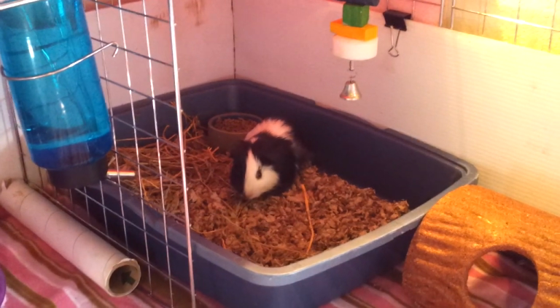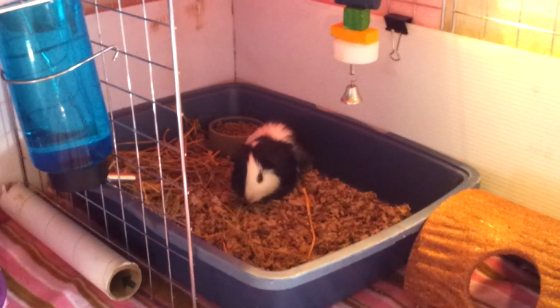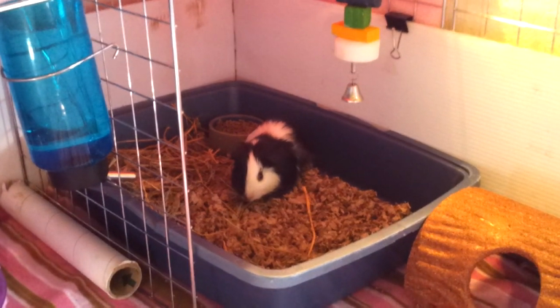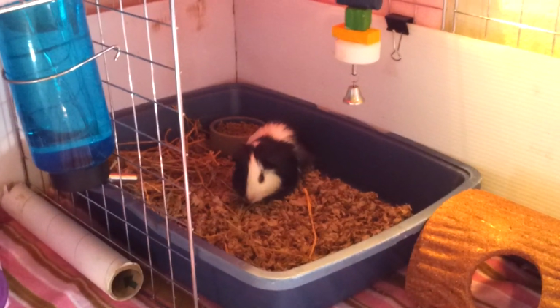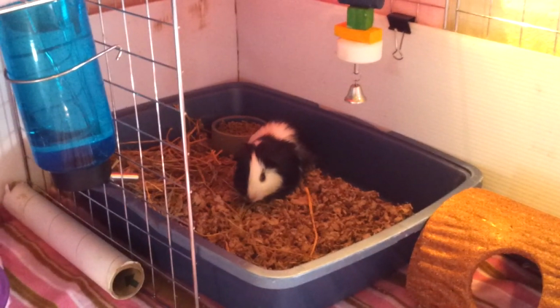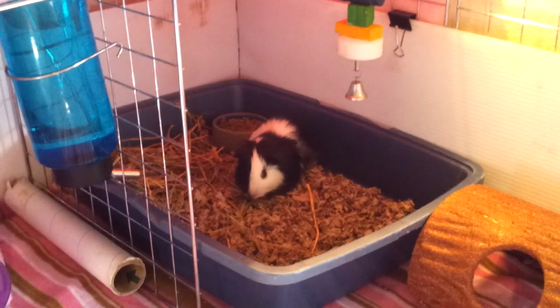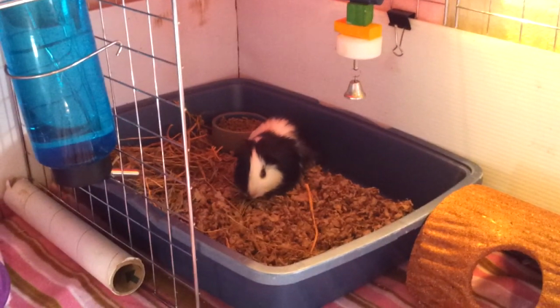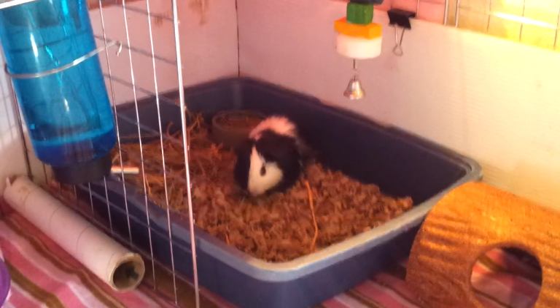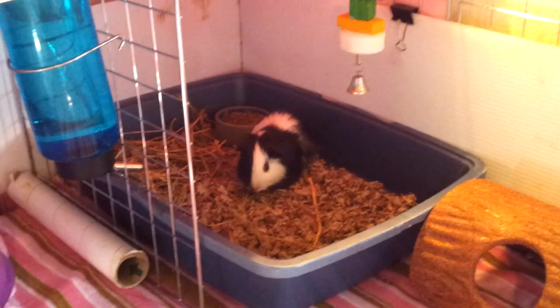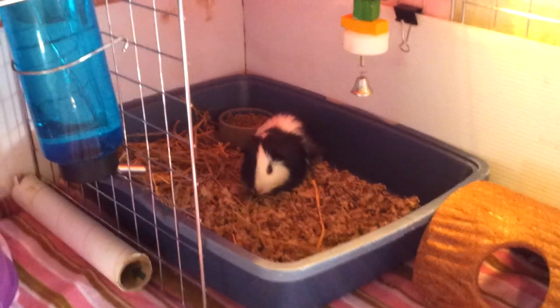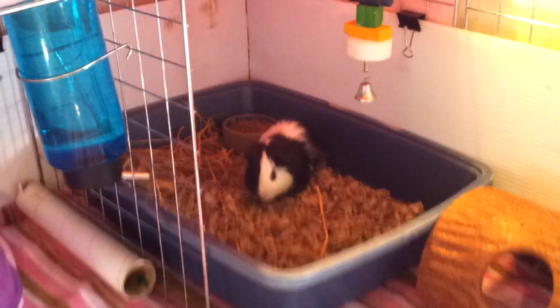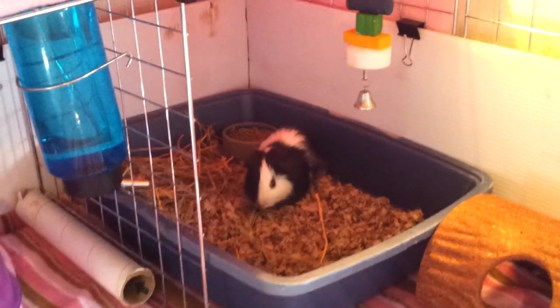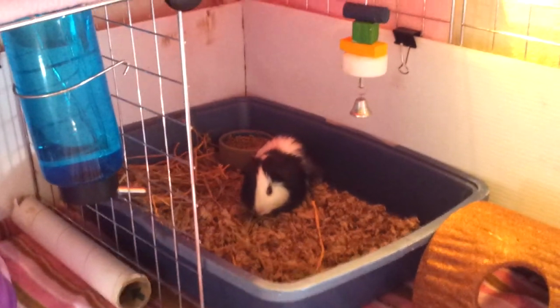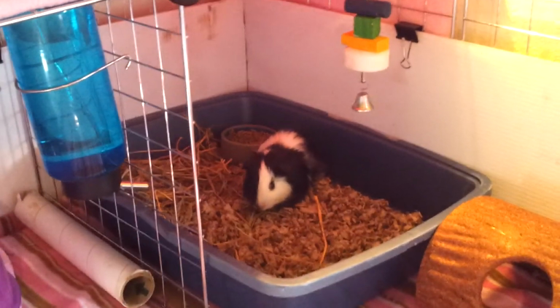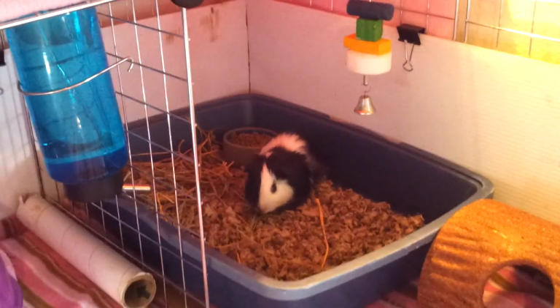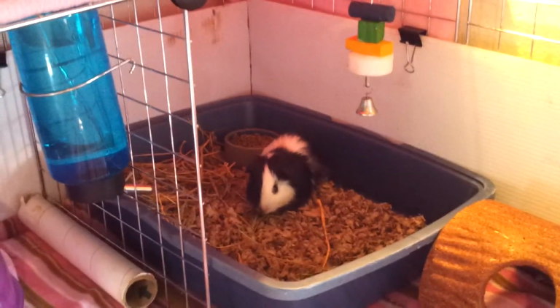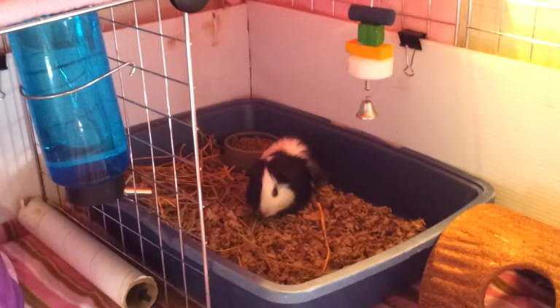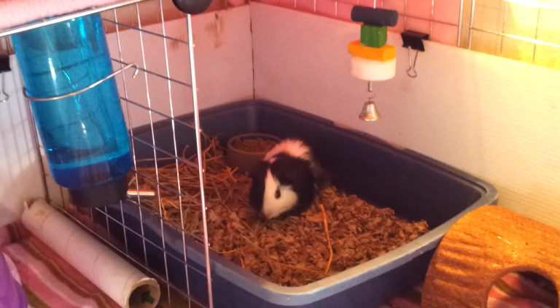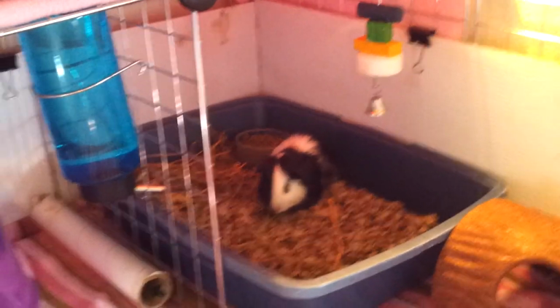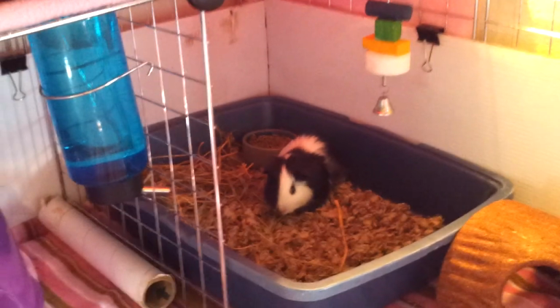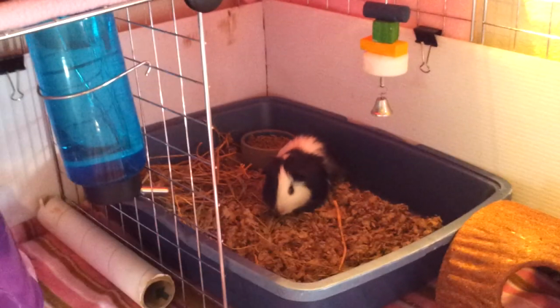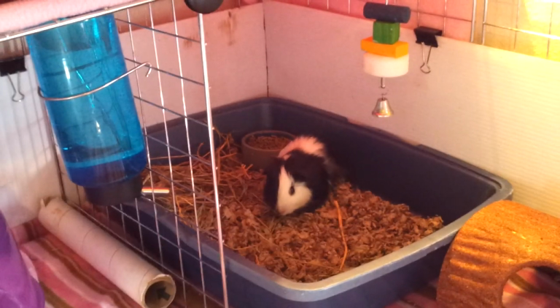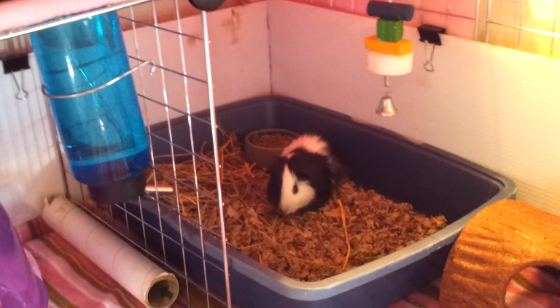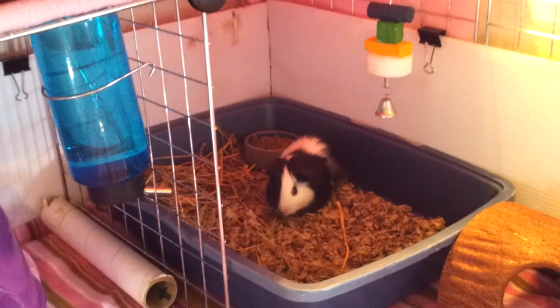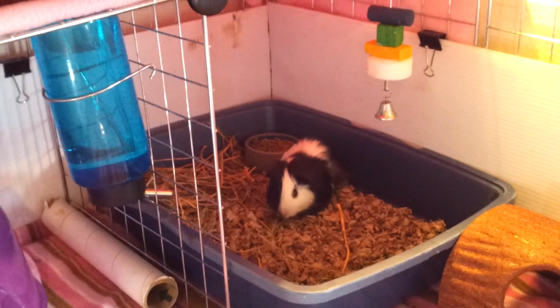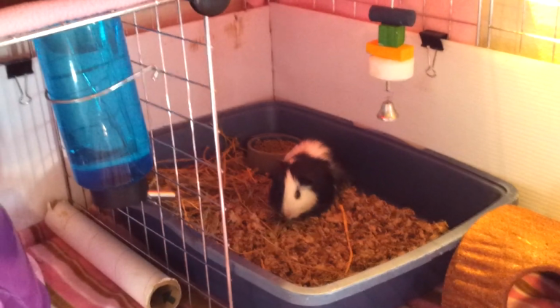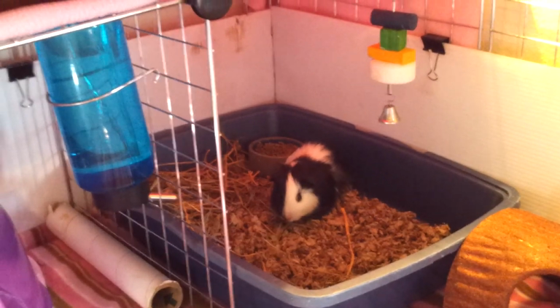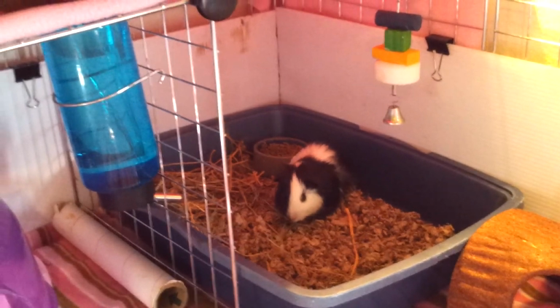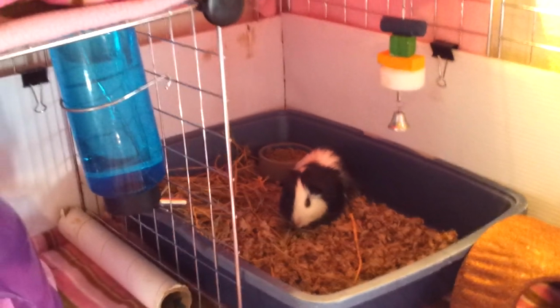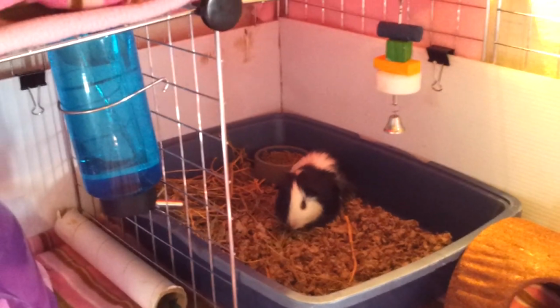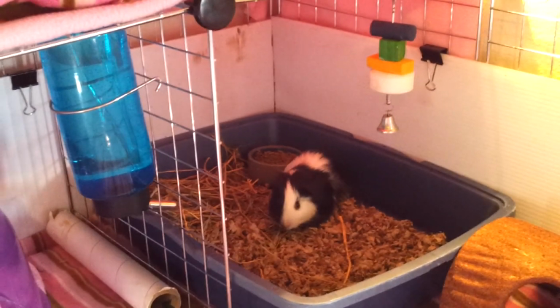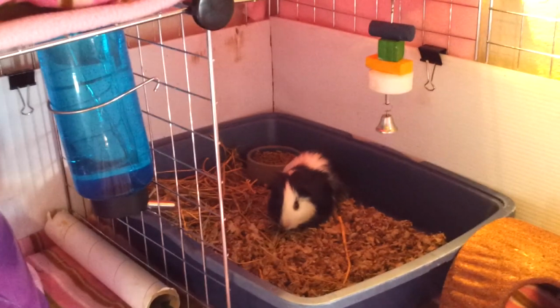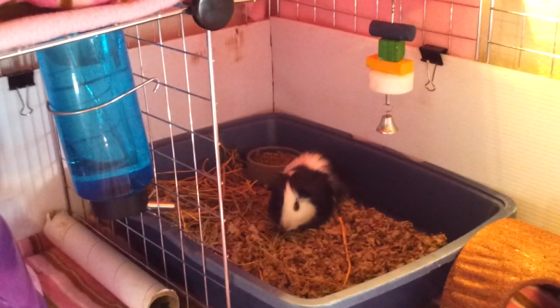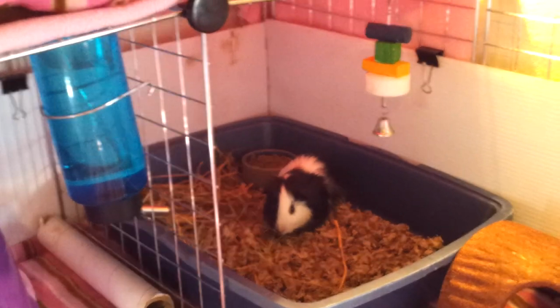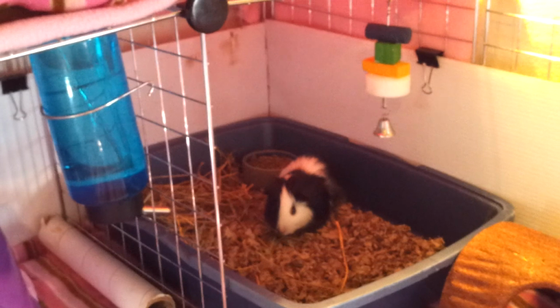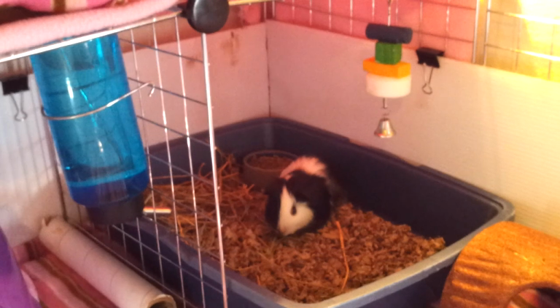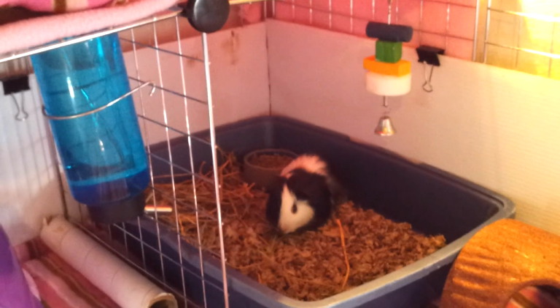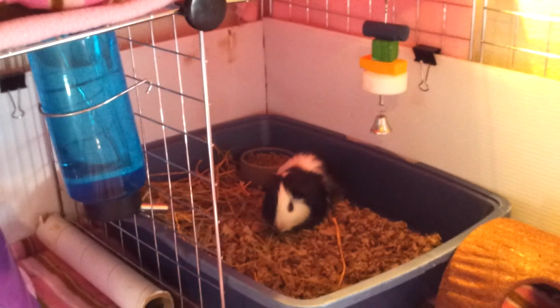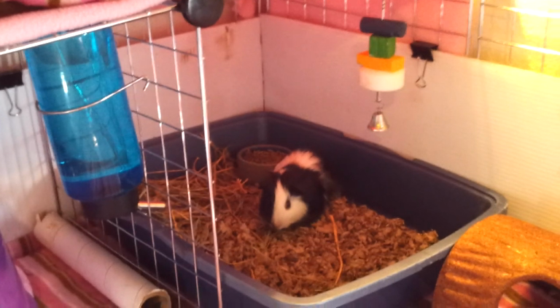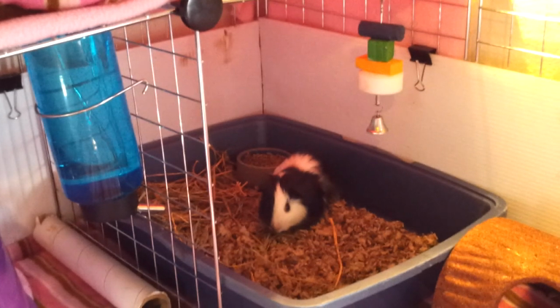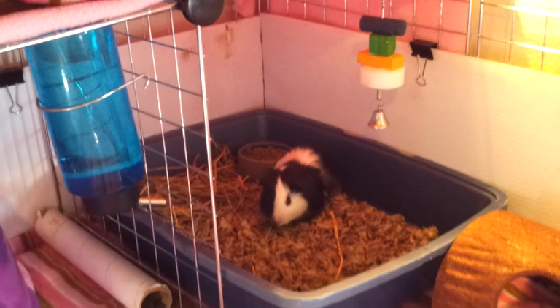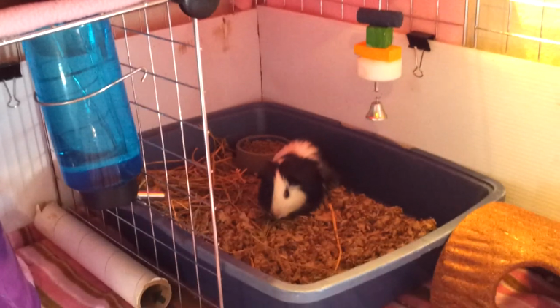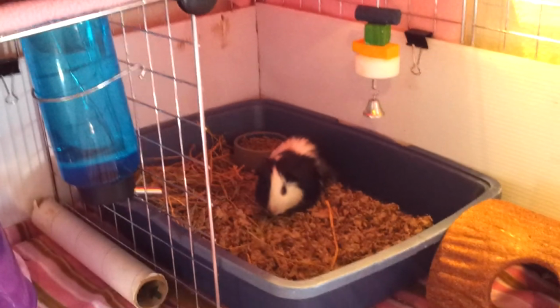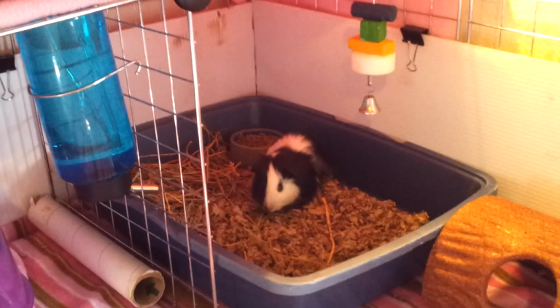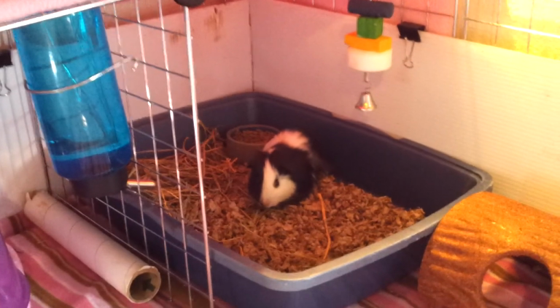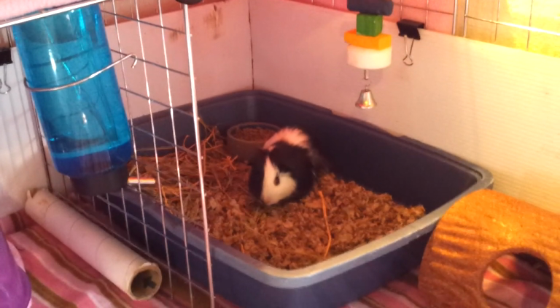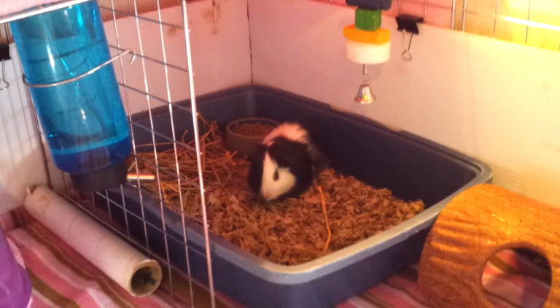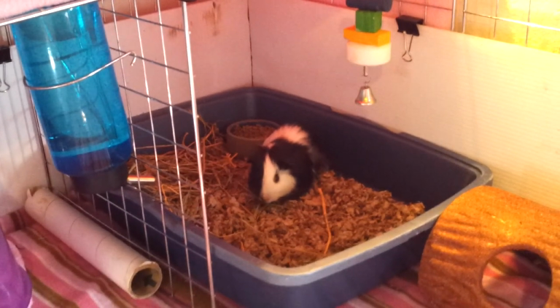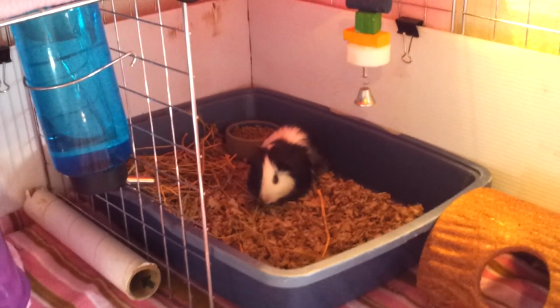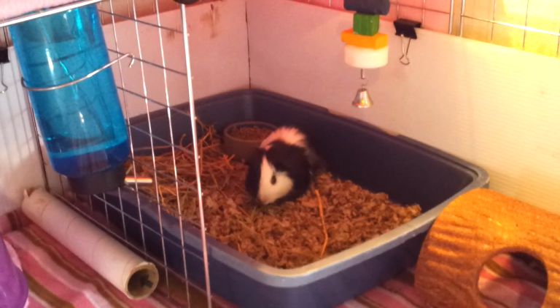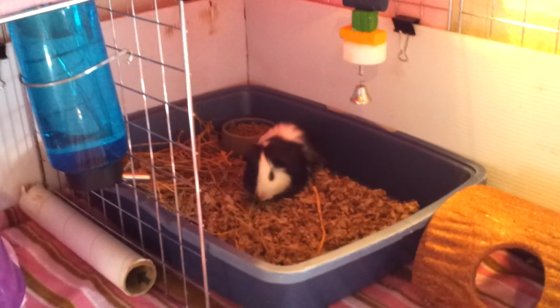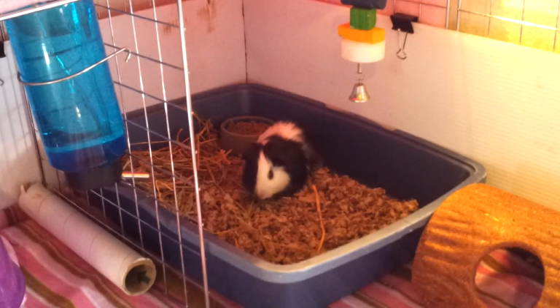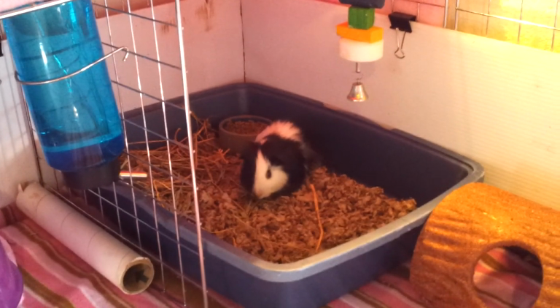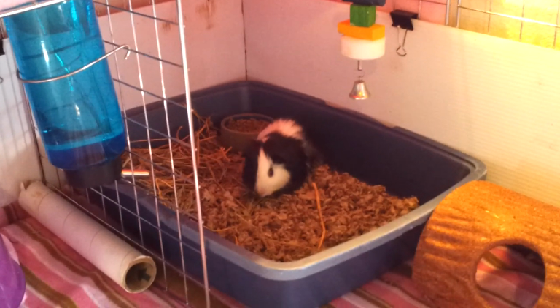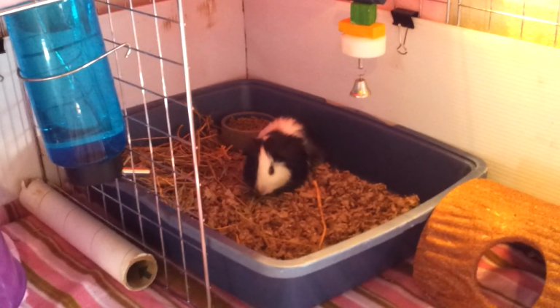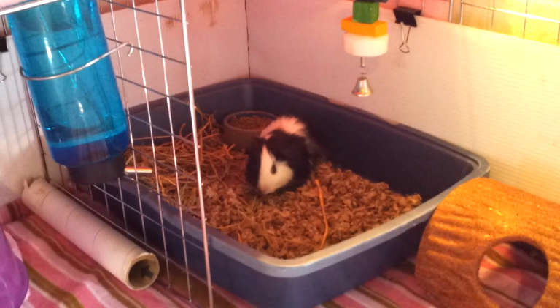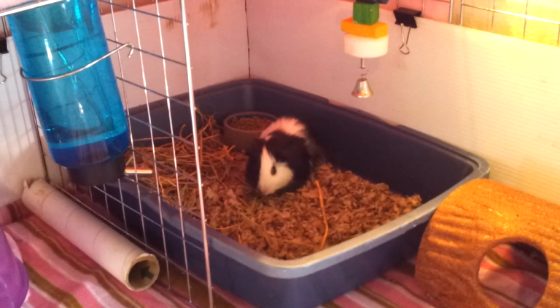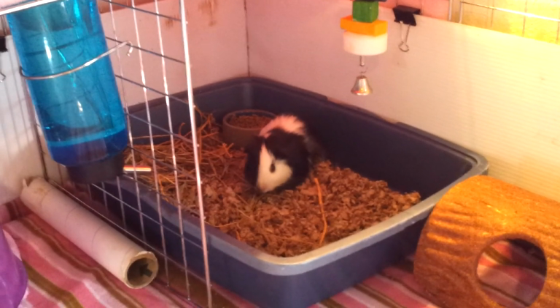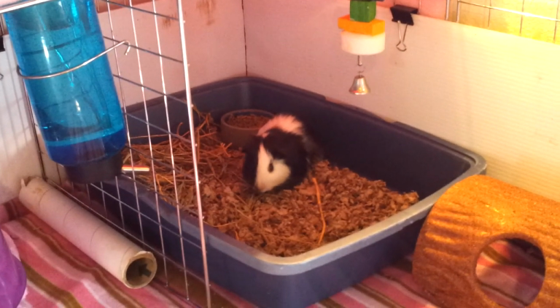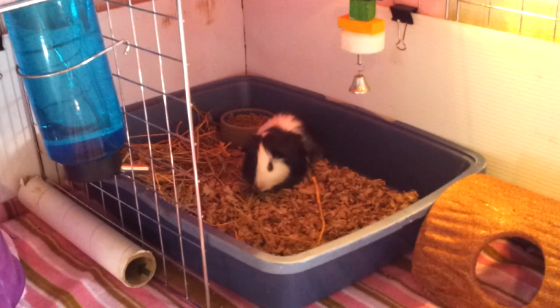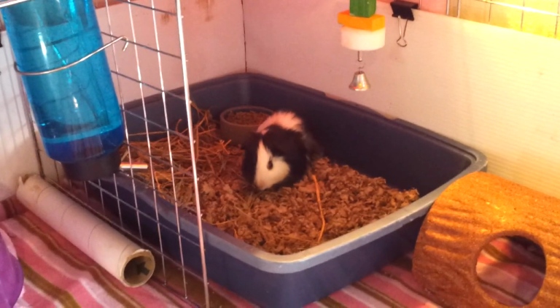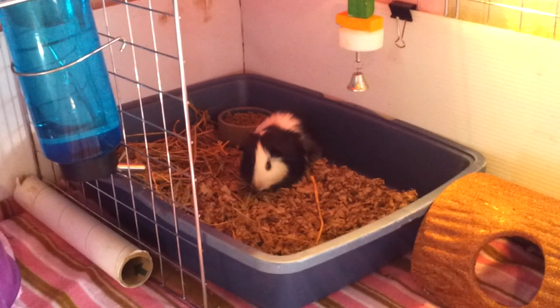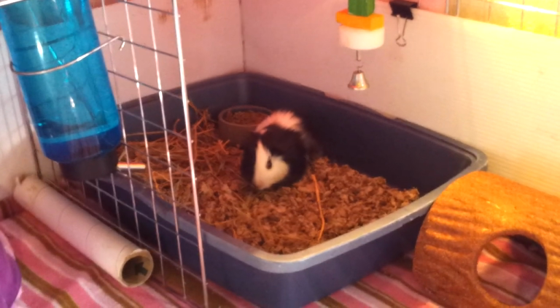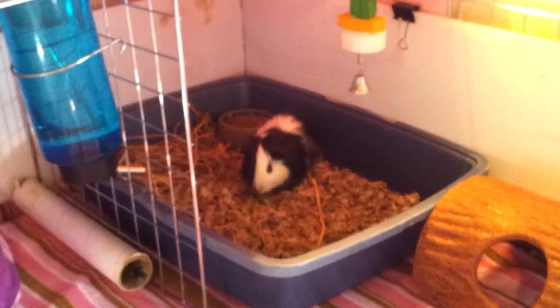Hi guys, it's me. I had a video request today on how to potty train your guinea pig.